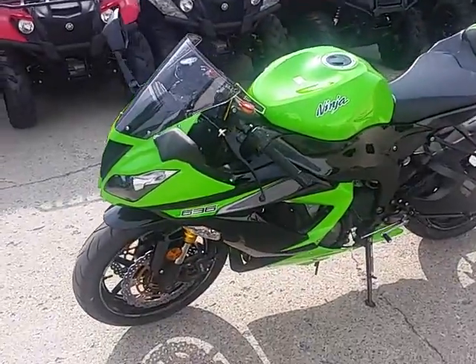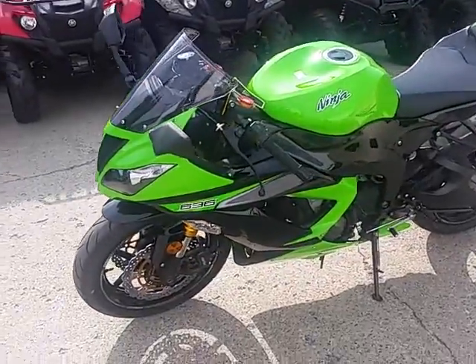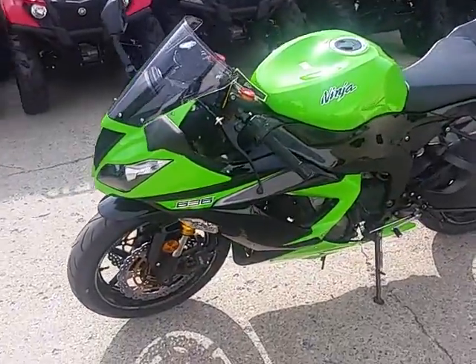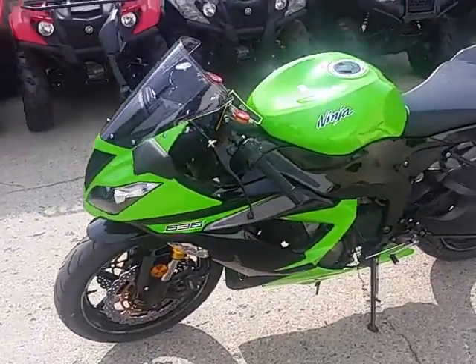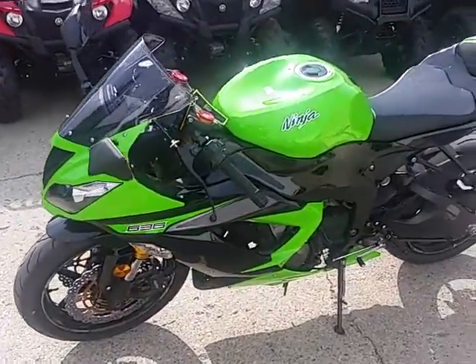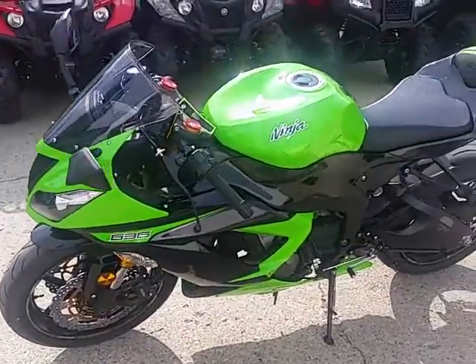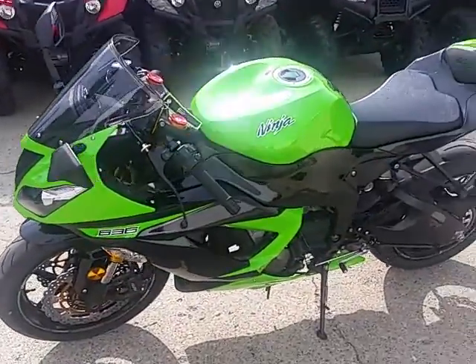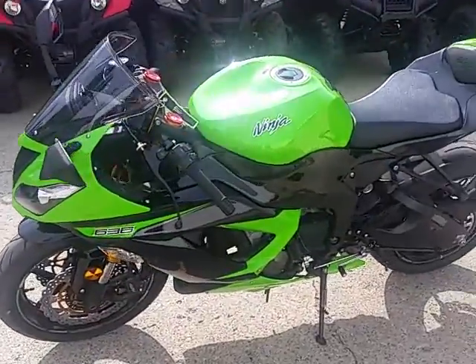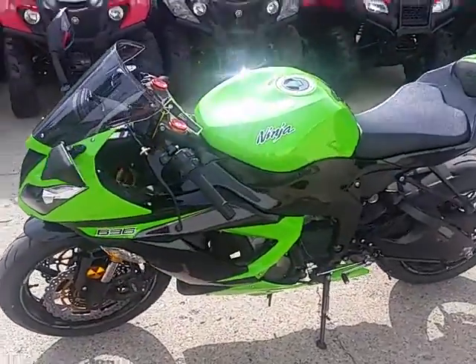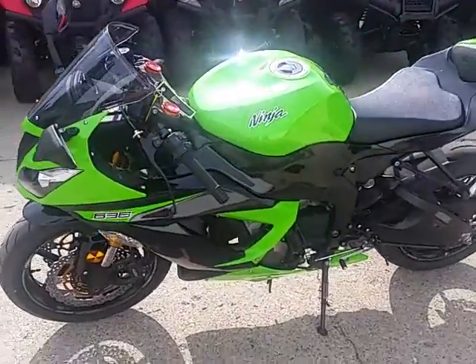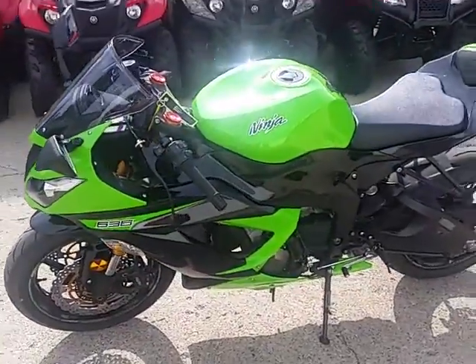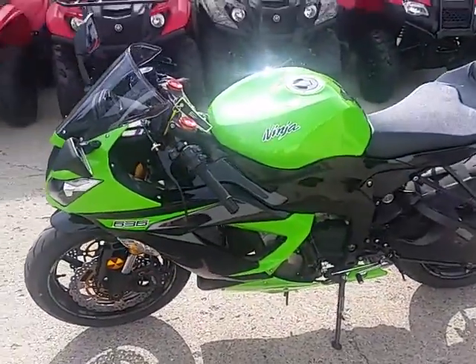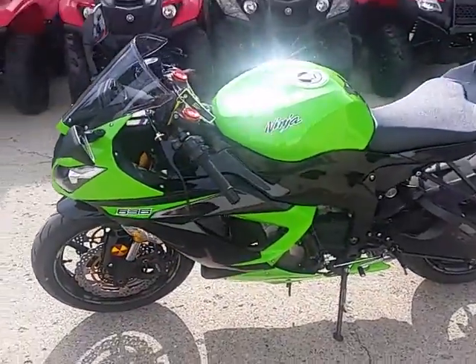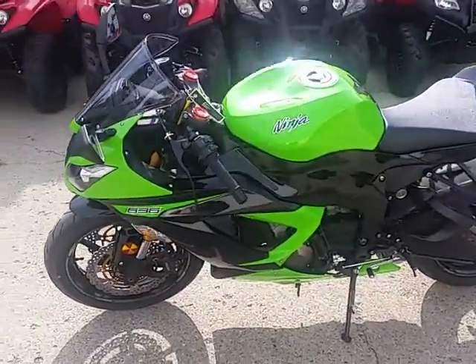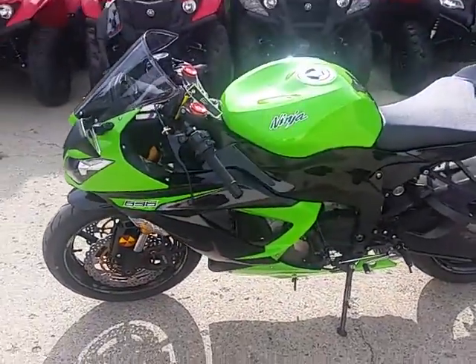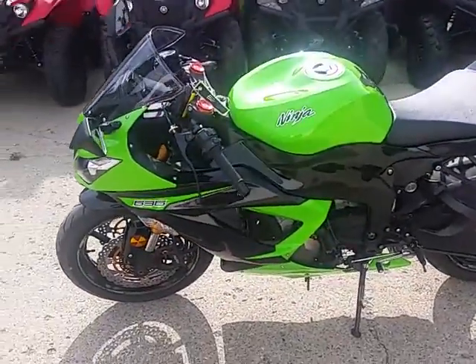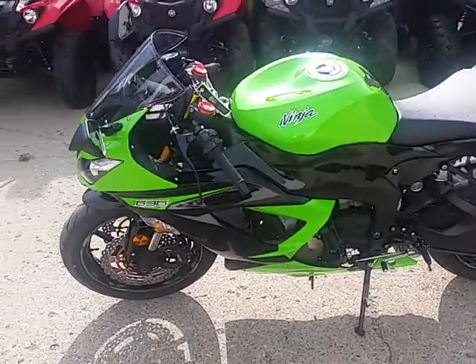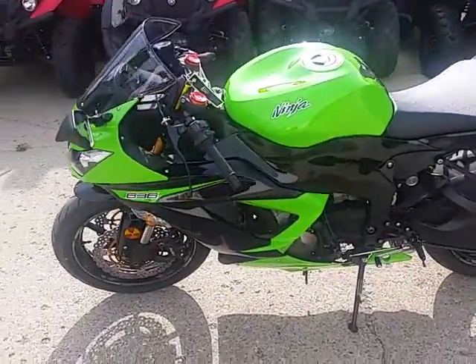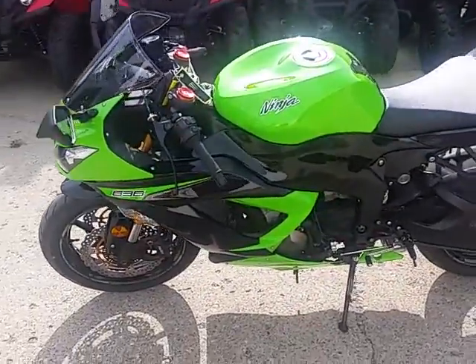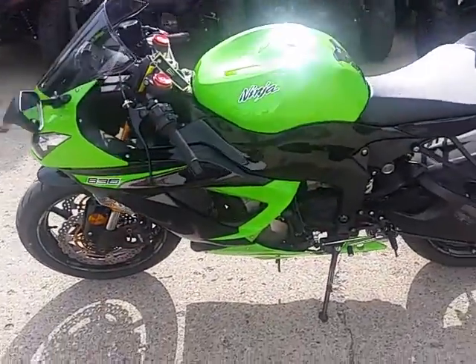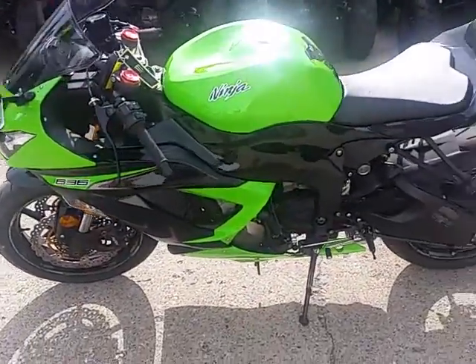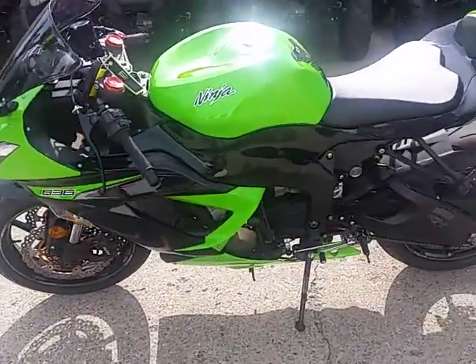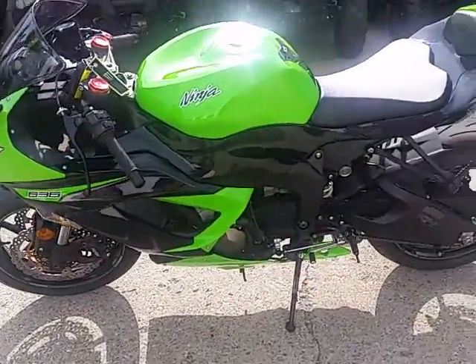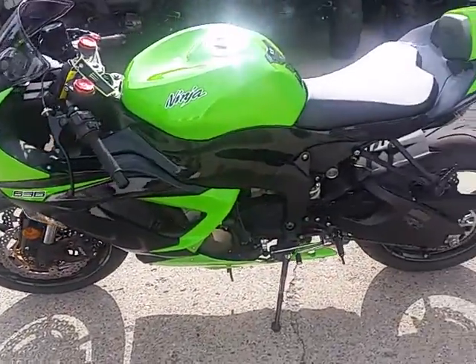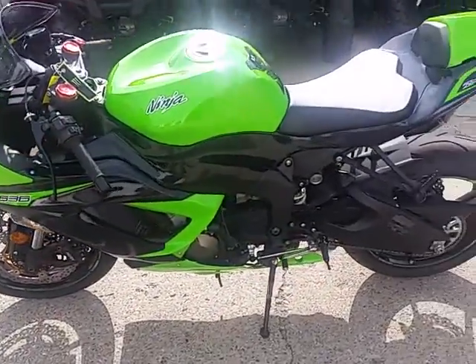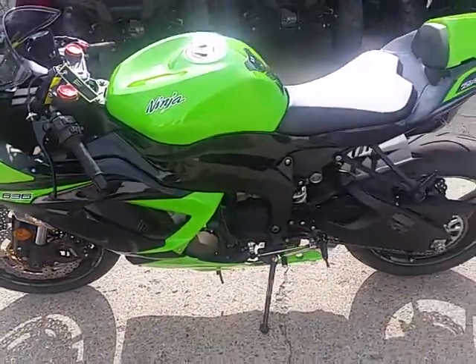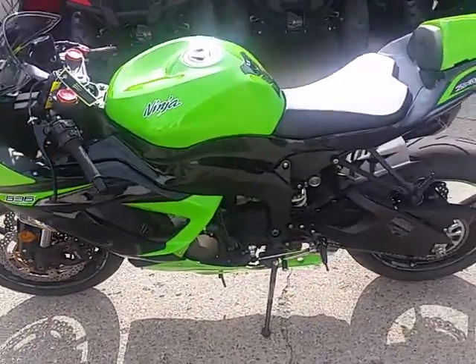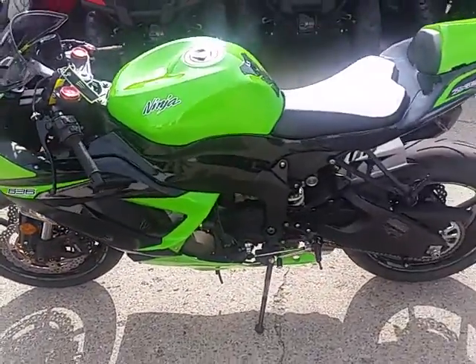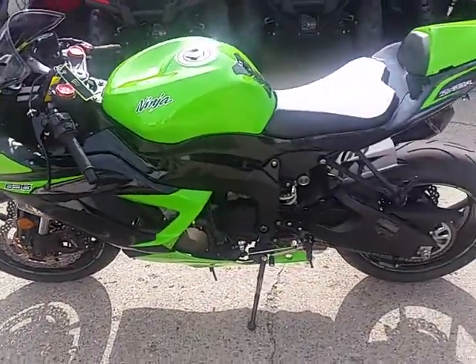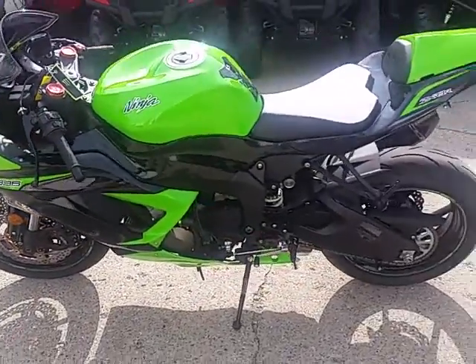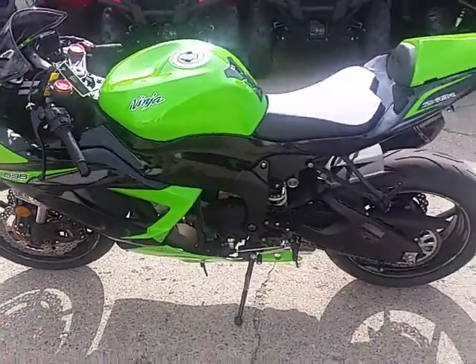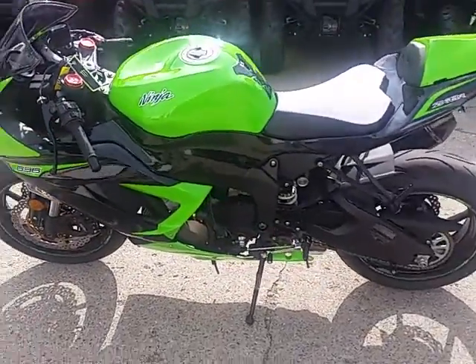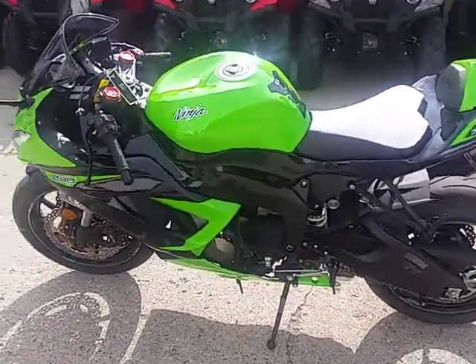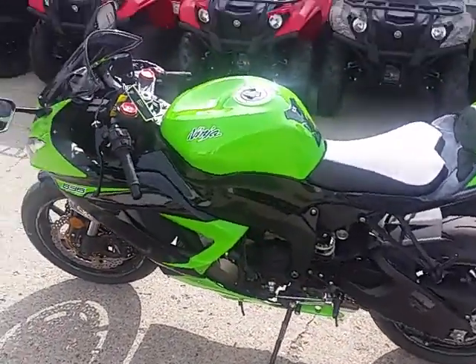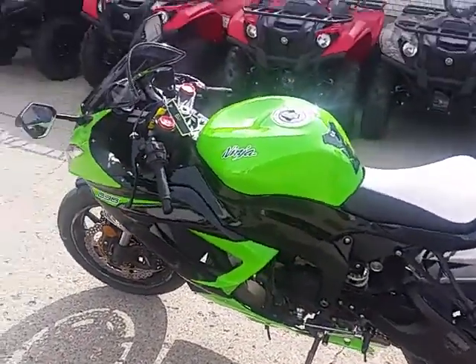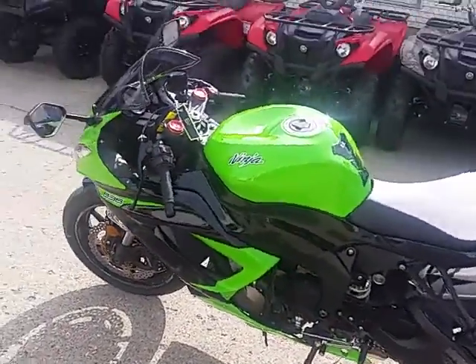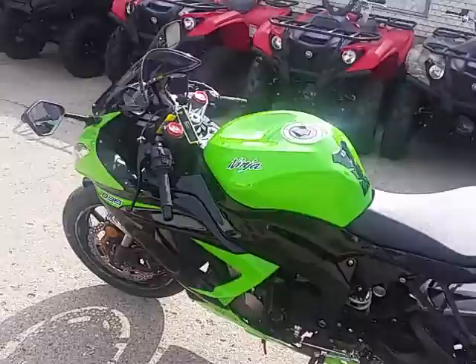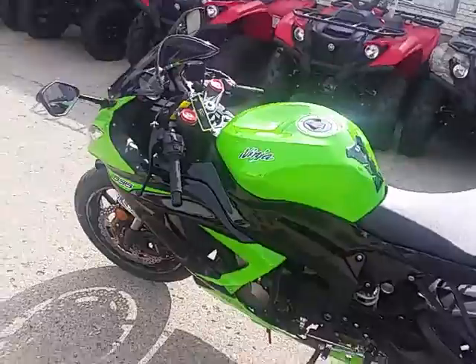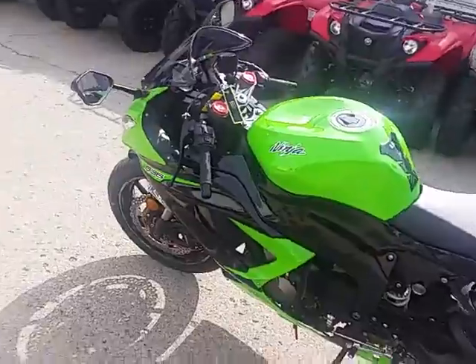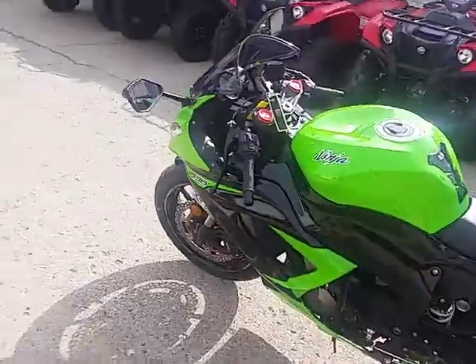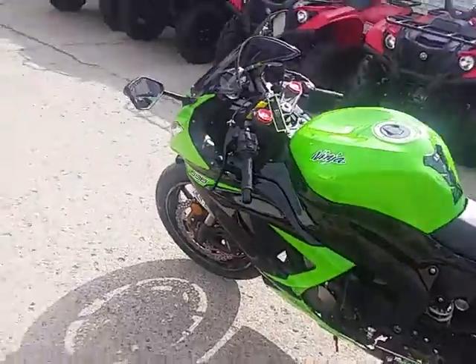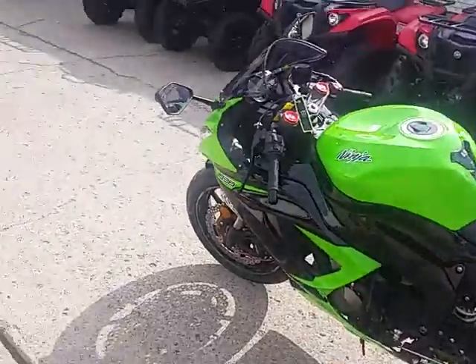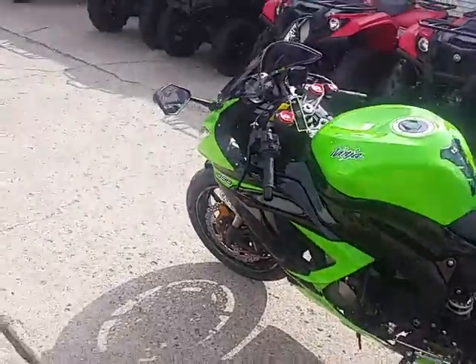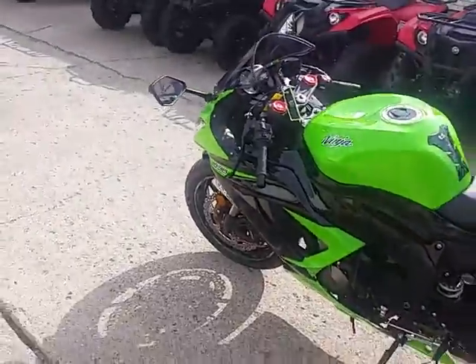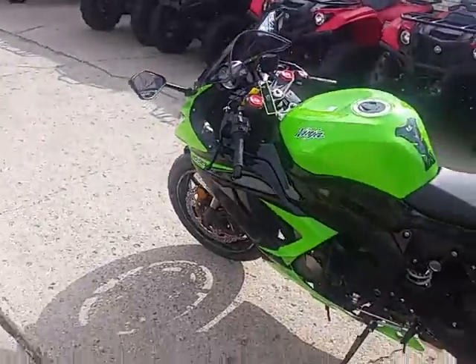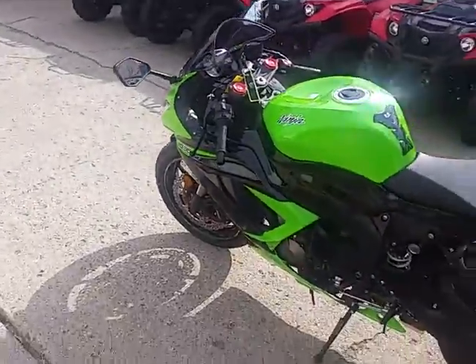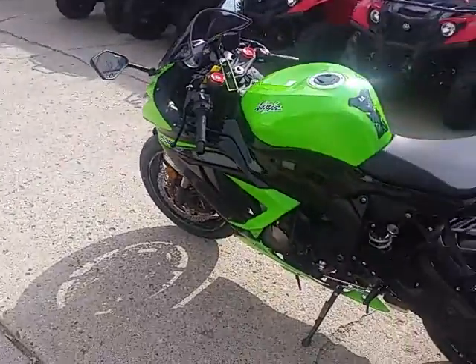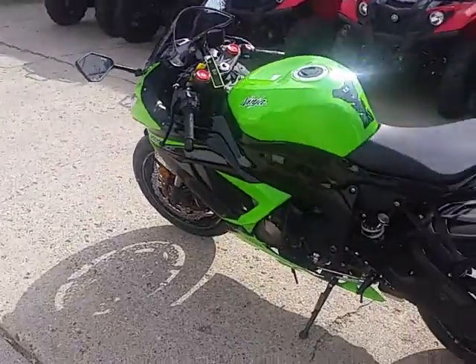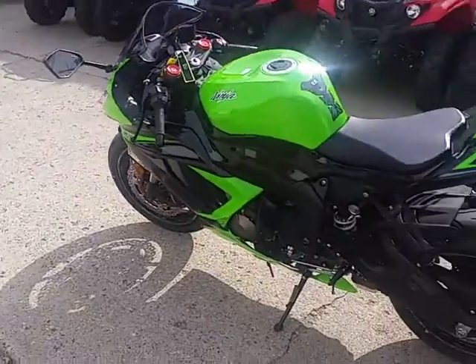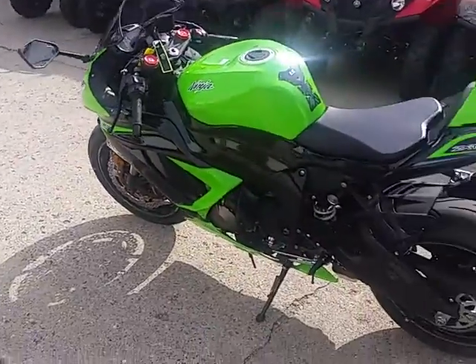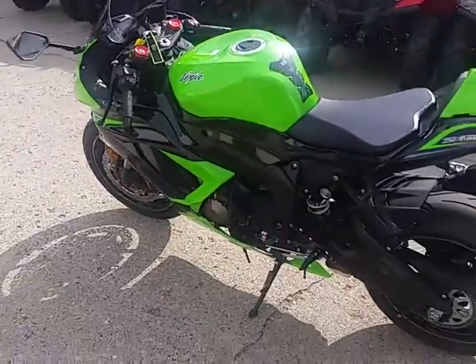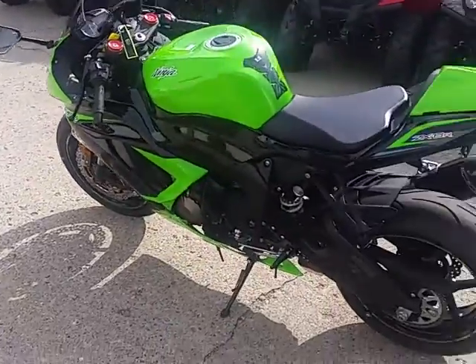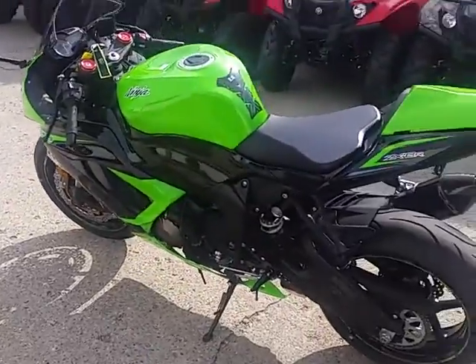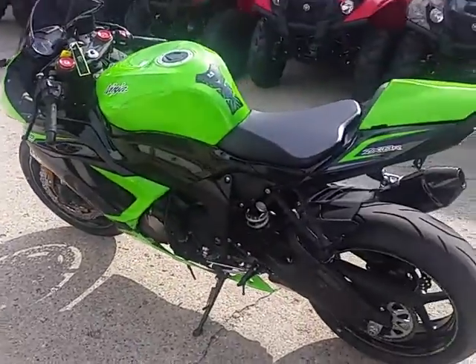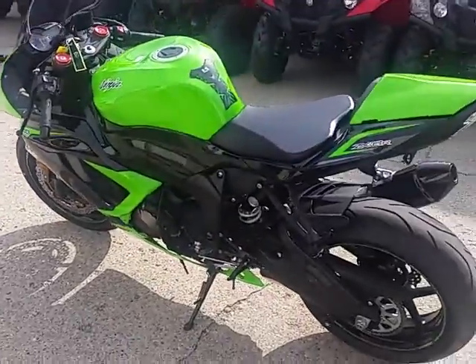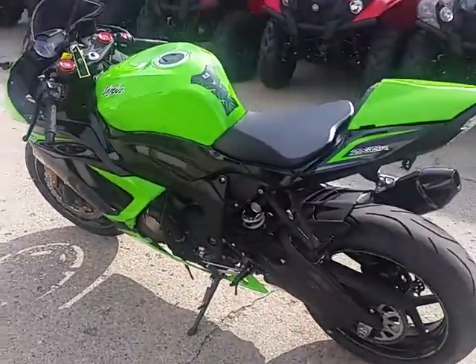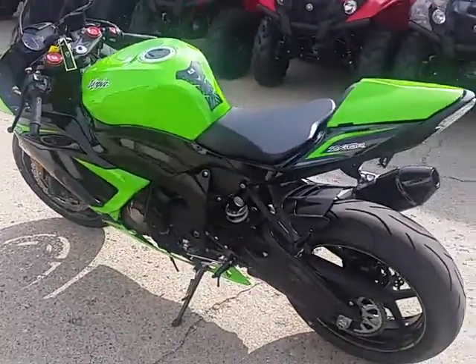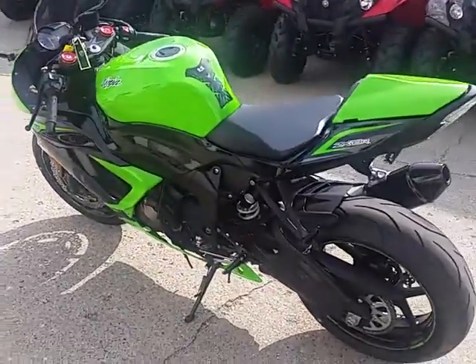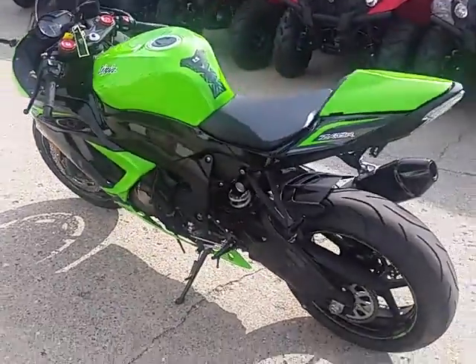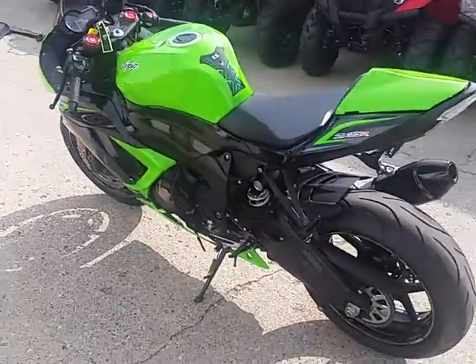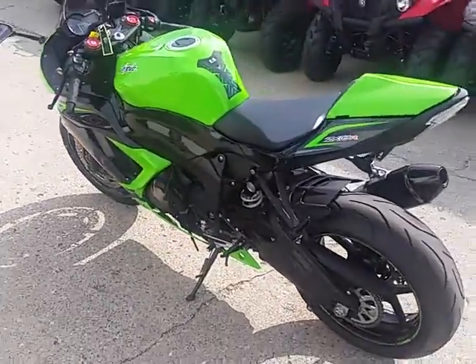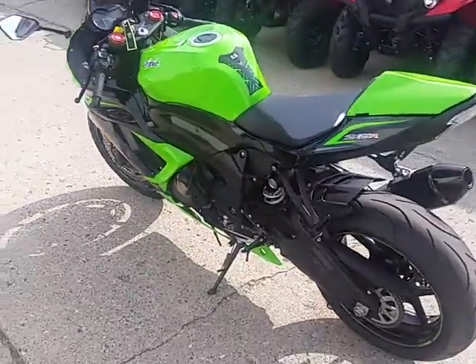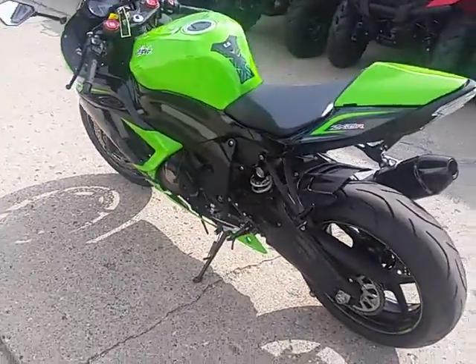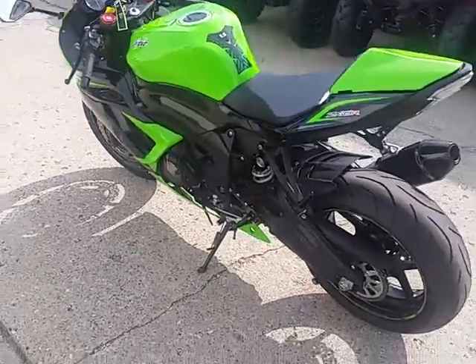Wow, it's a perfect 10 out of 10. It's got a carbon fiber Yosha exhaust, fender eliminator kit, and integrated LED turn signals.